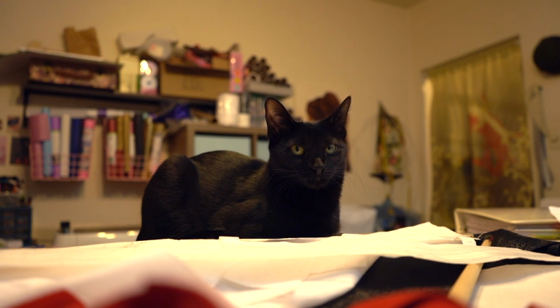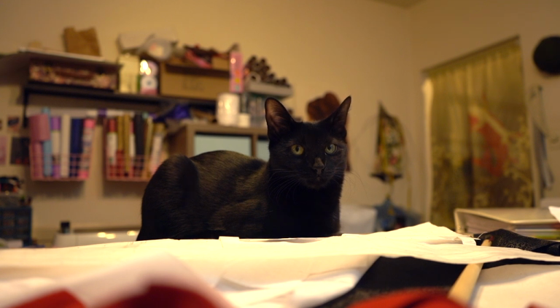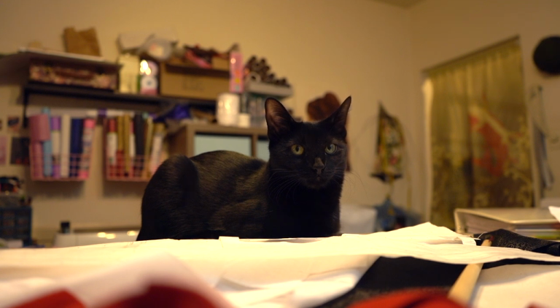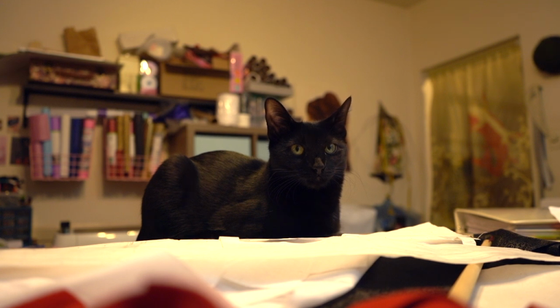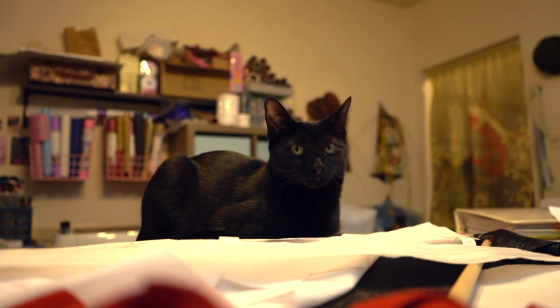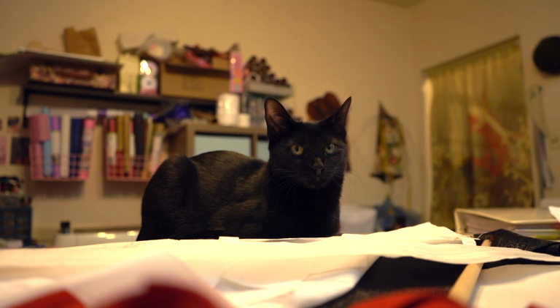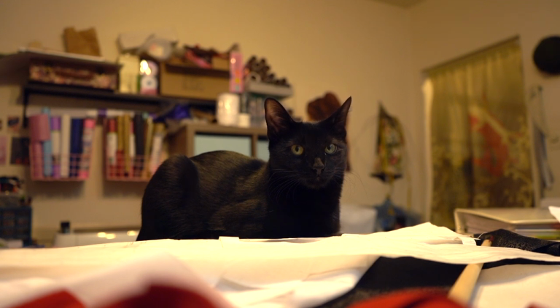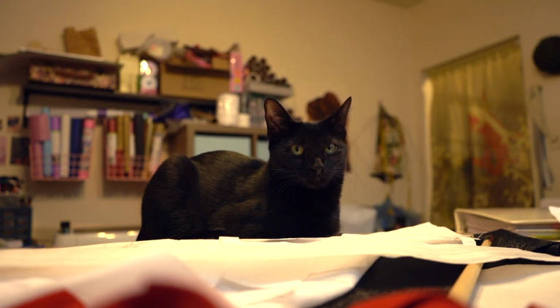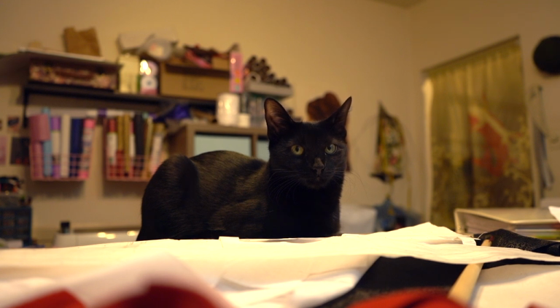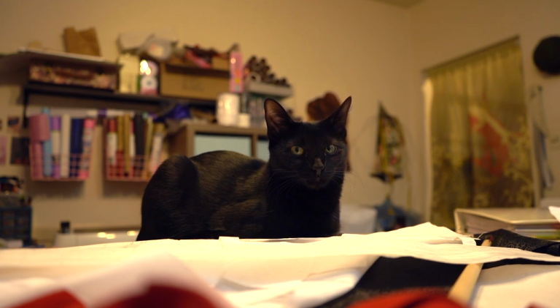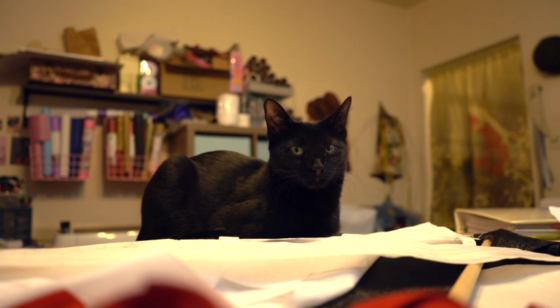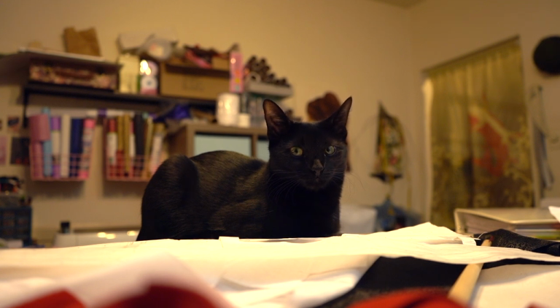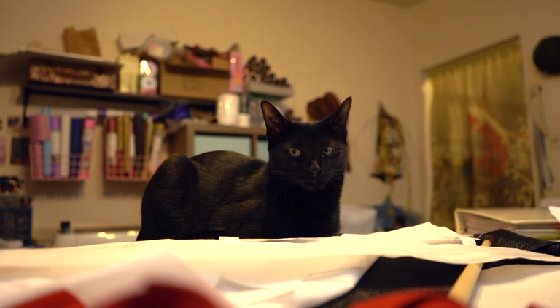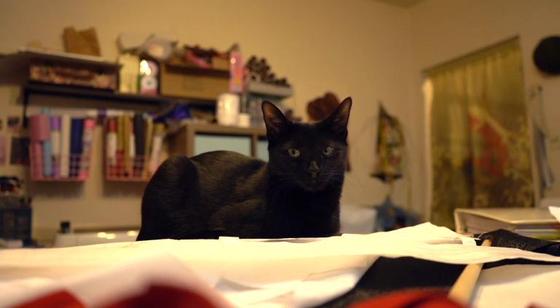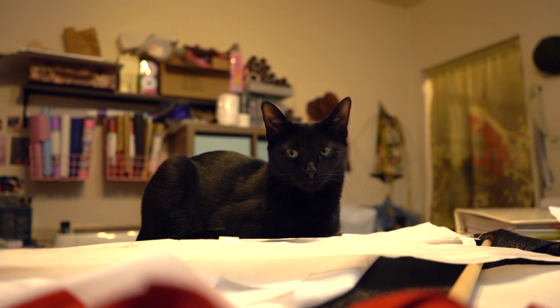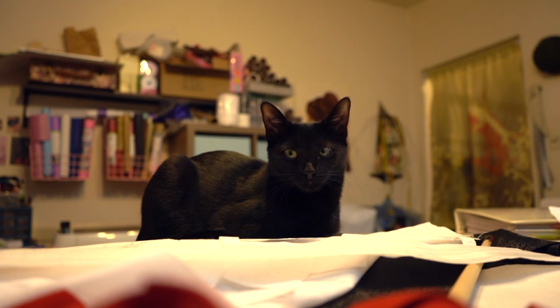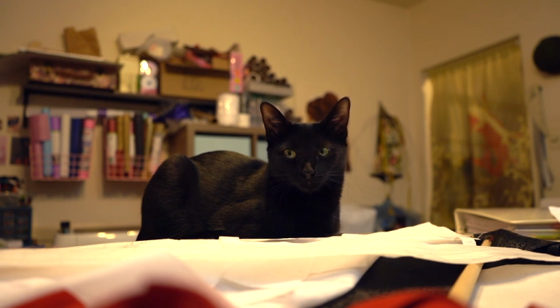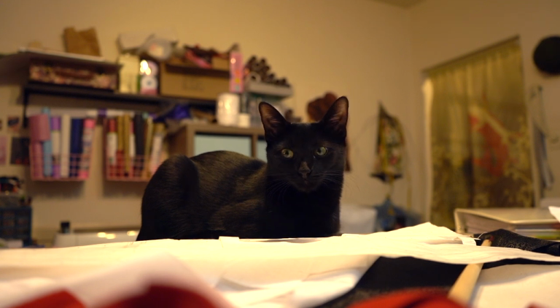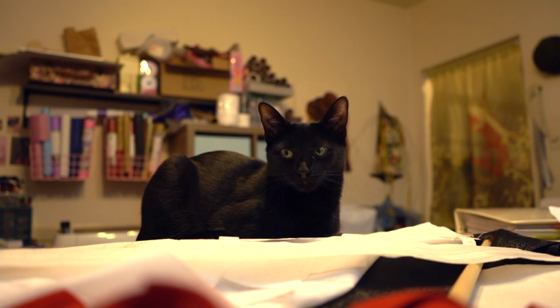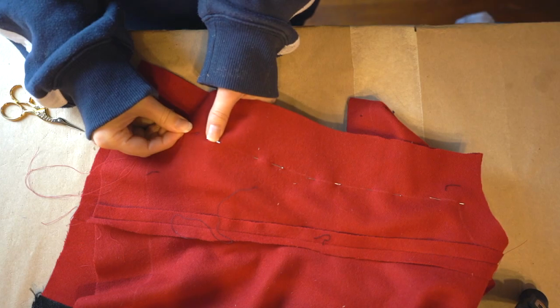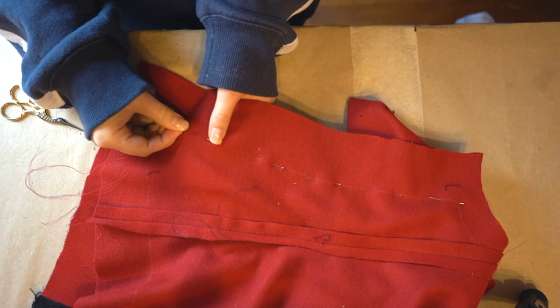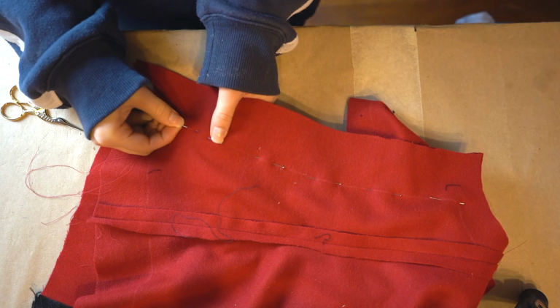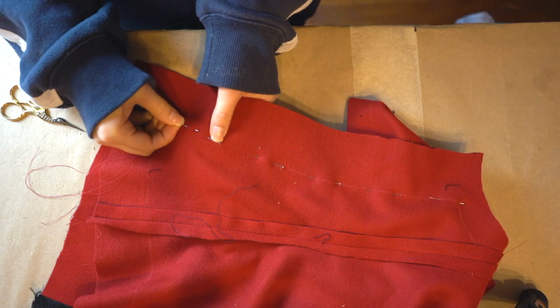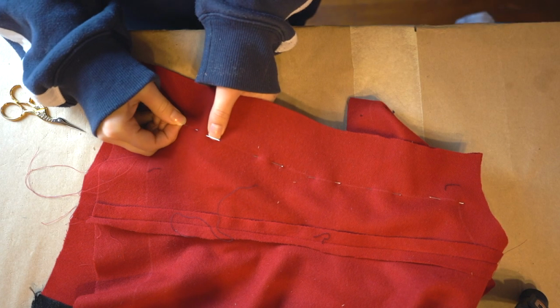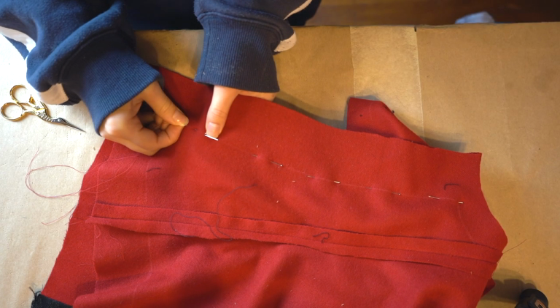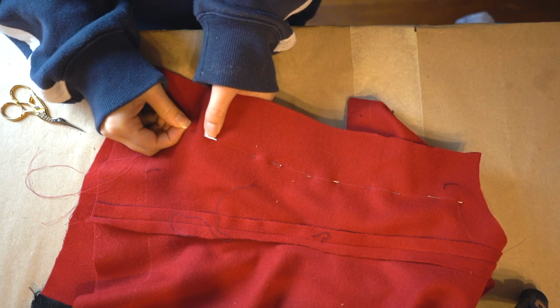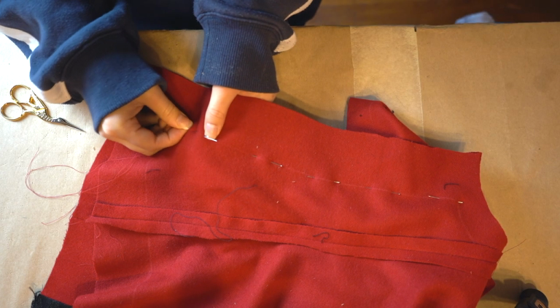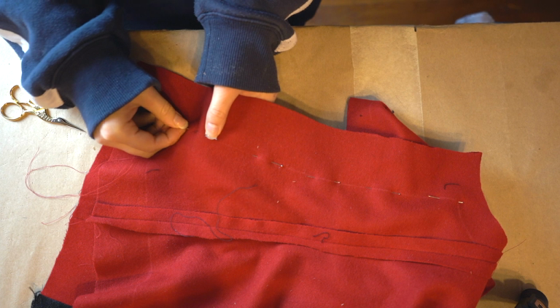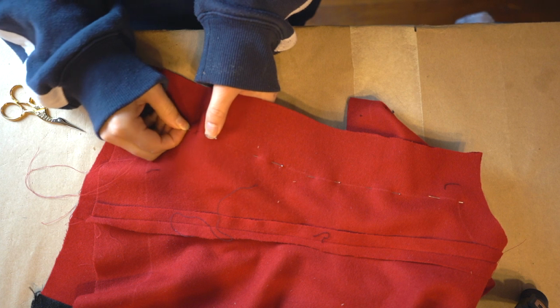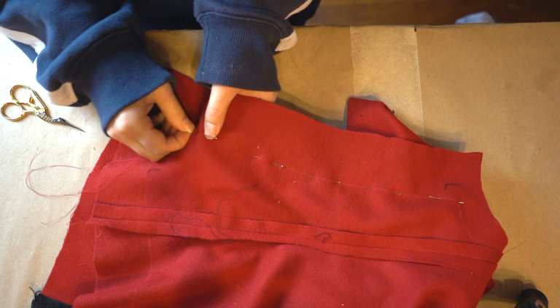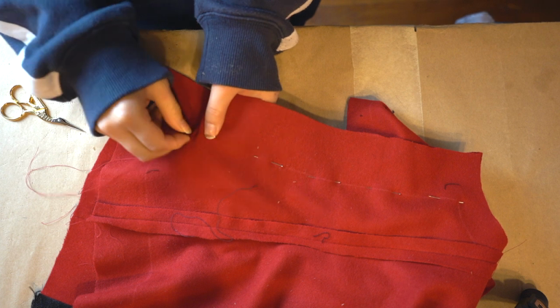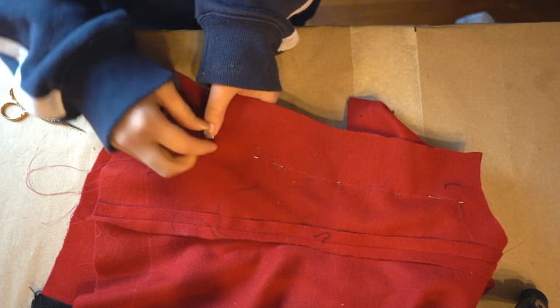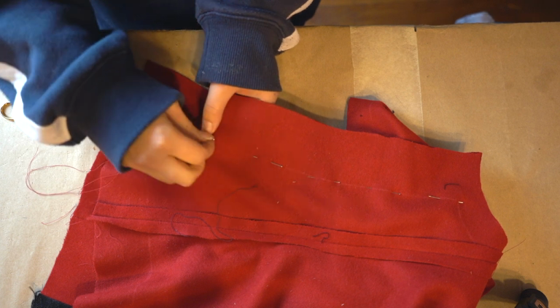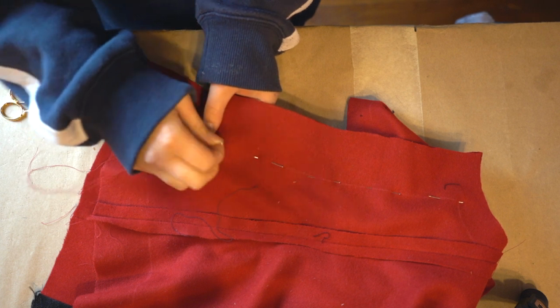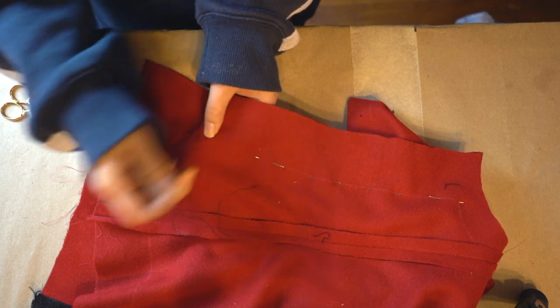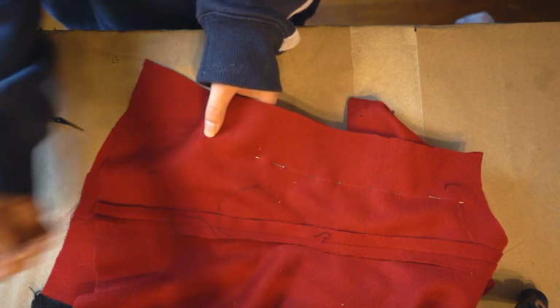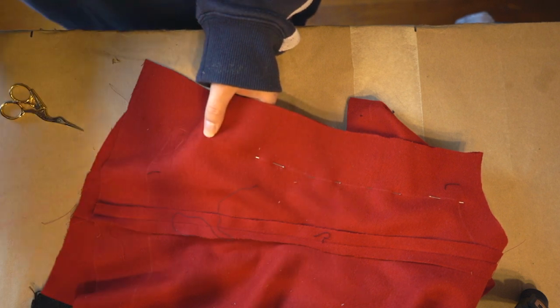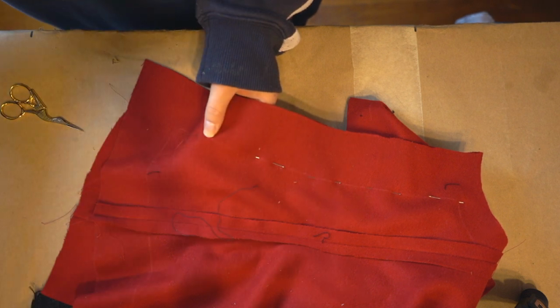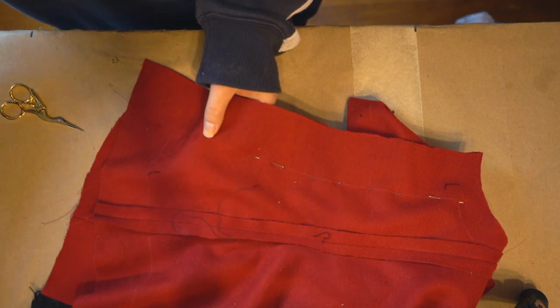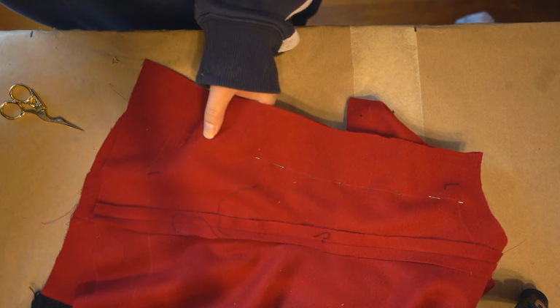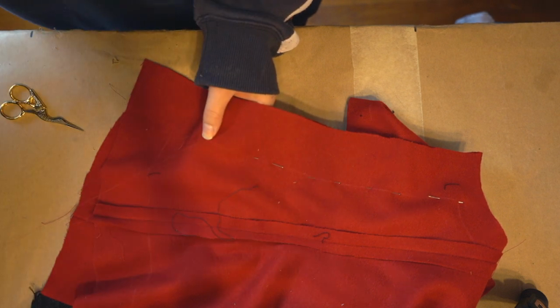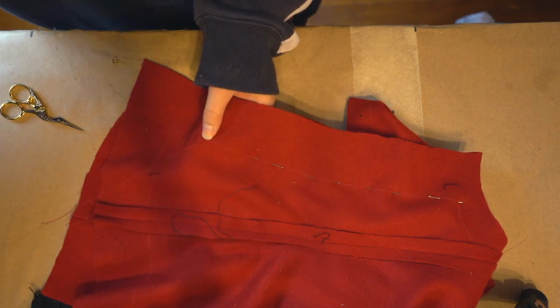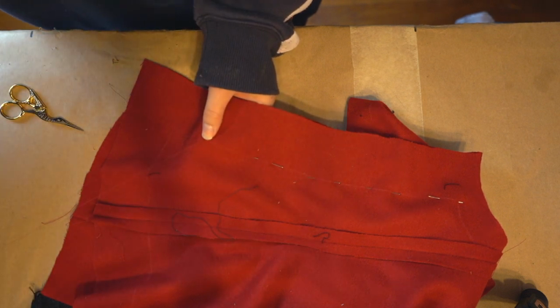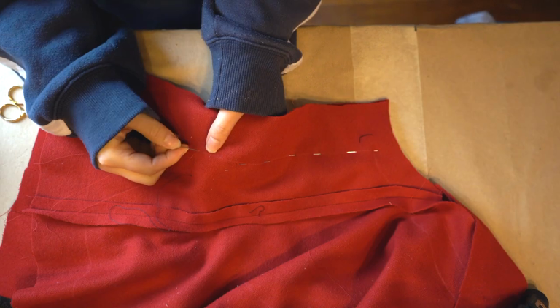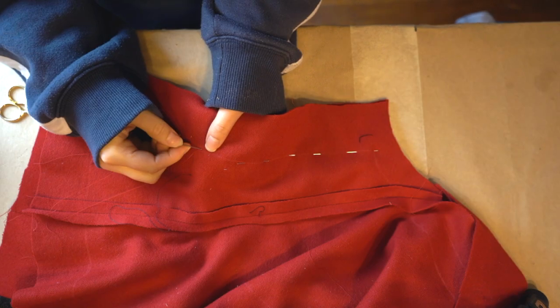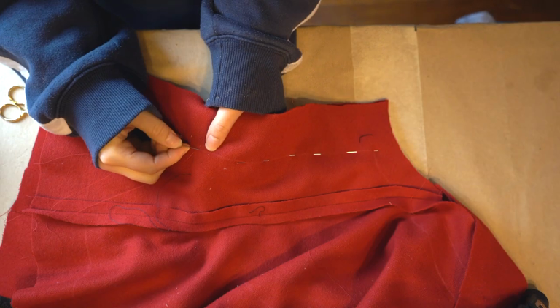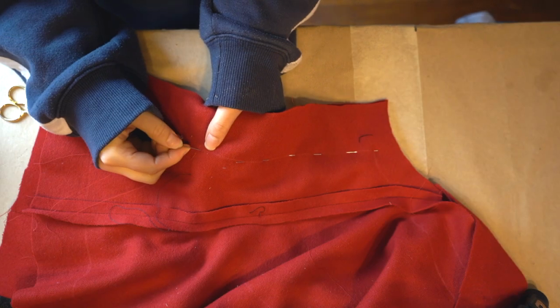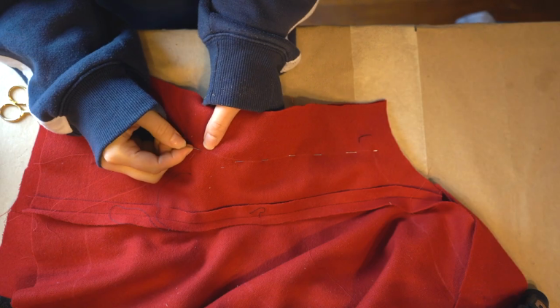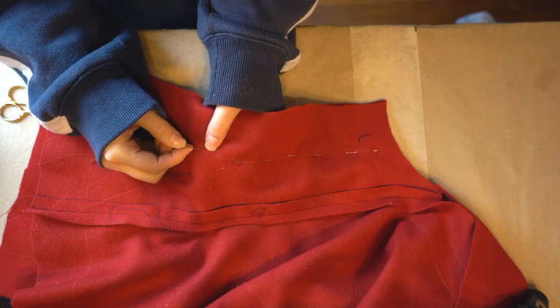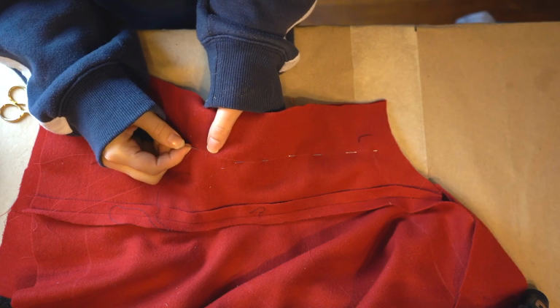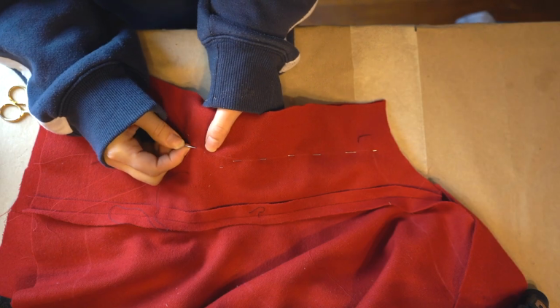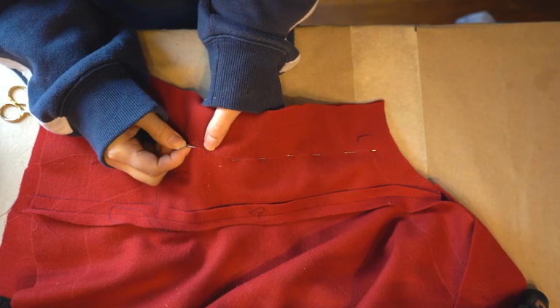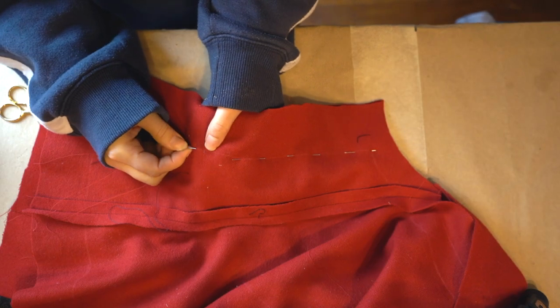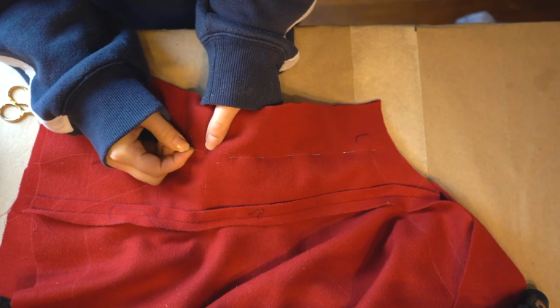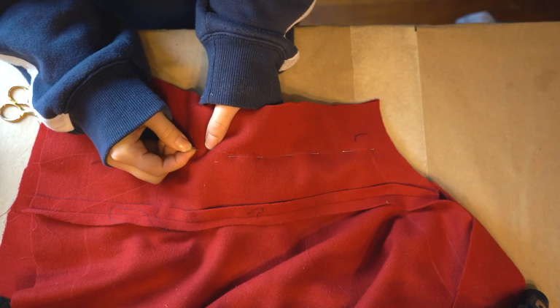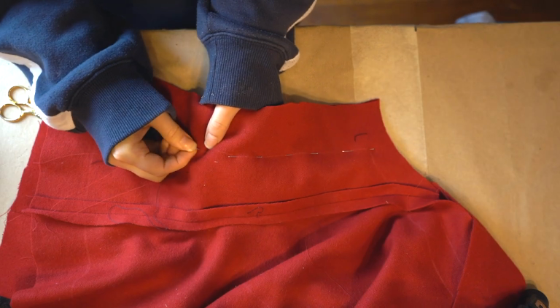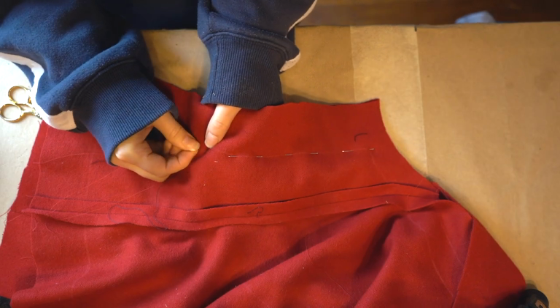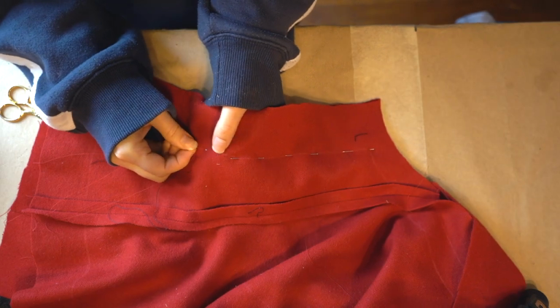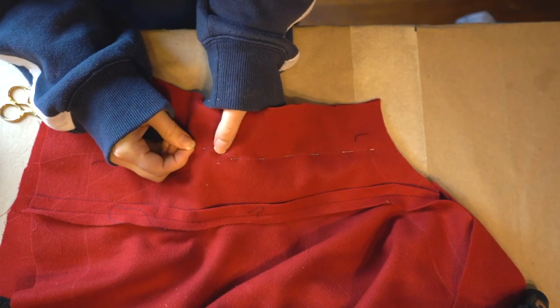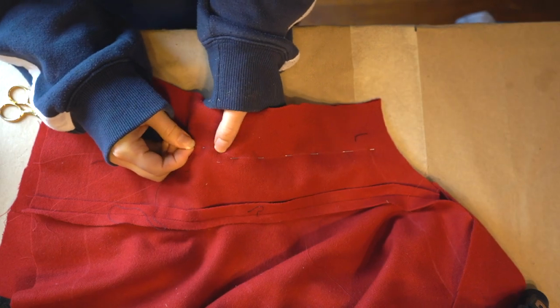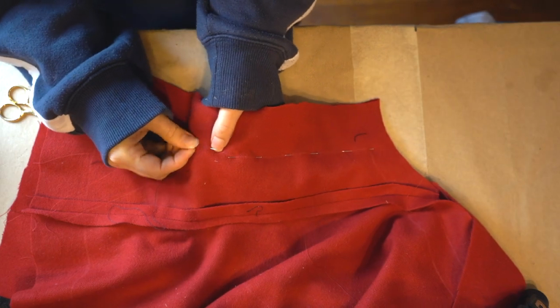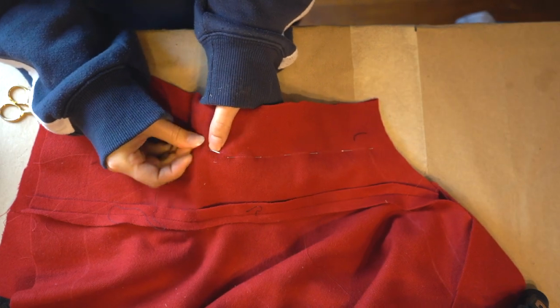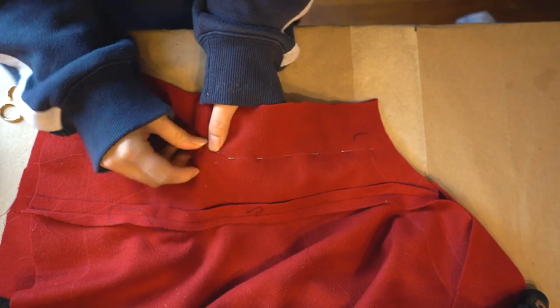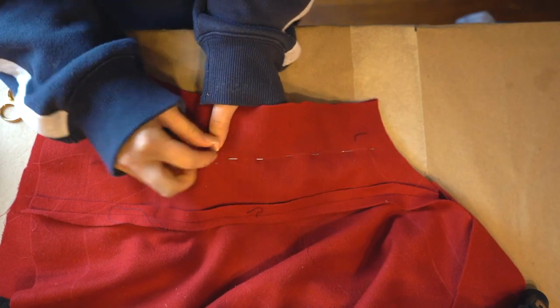The last thing I'm doing before fitting is hand basting the sides, center back, and shoulder seams together.